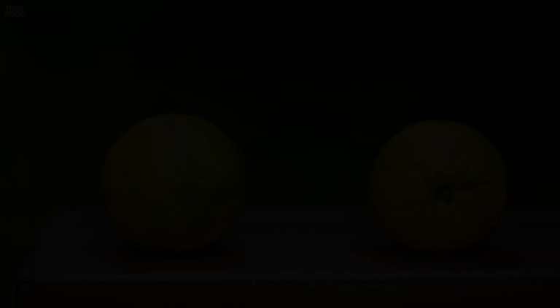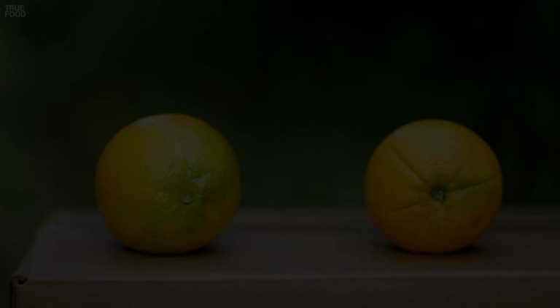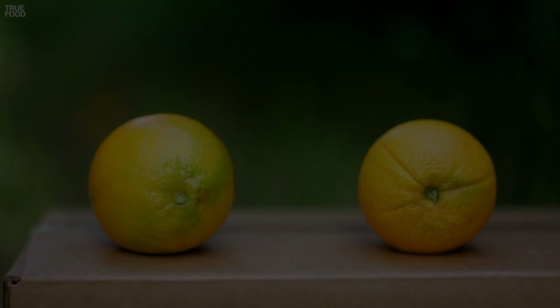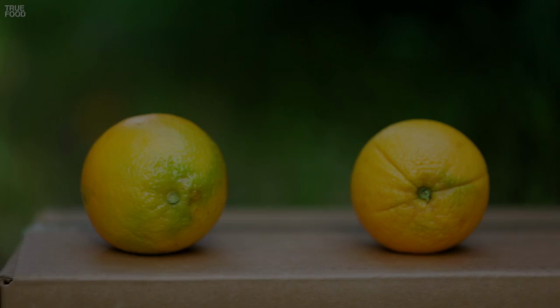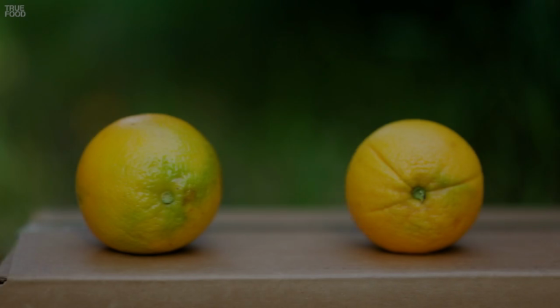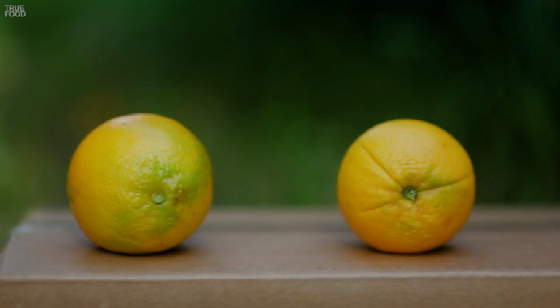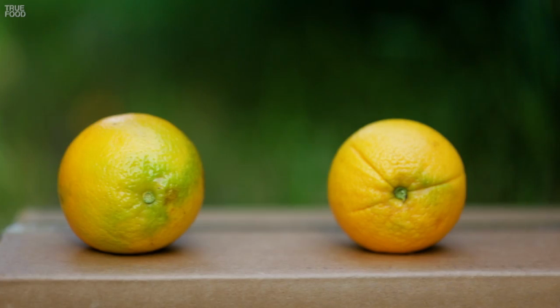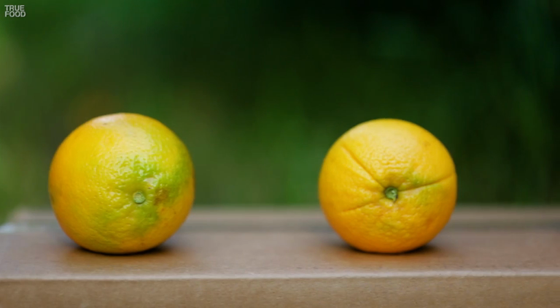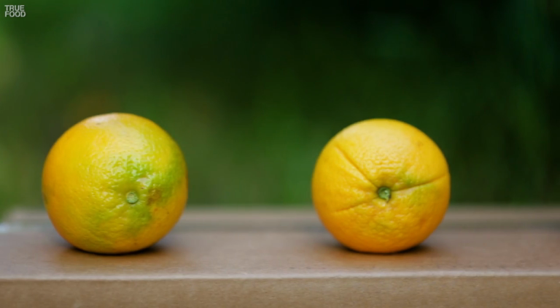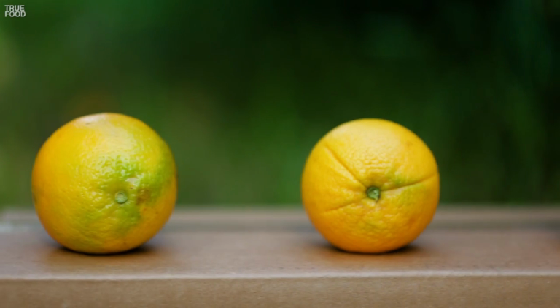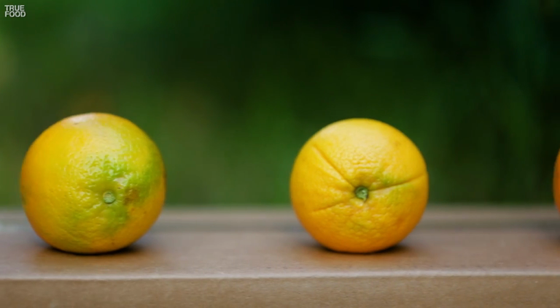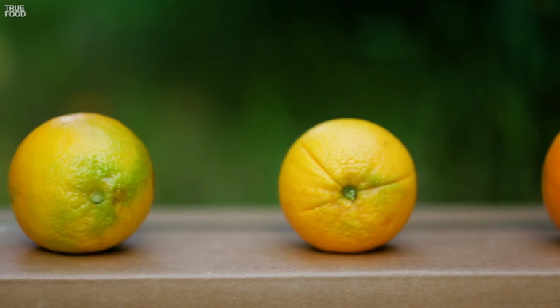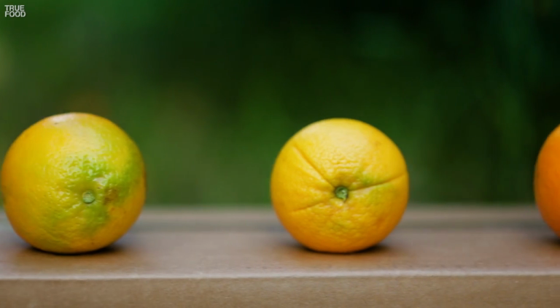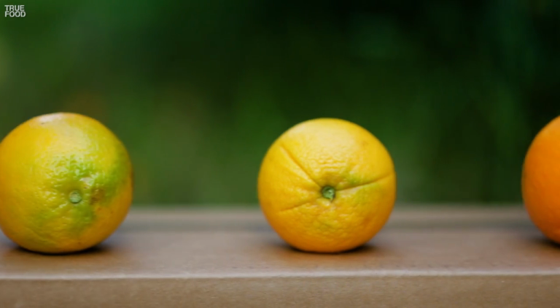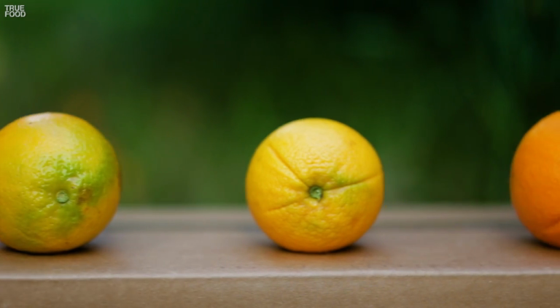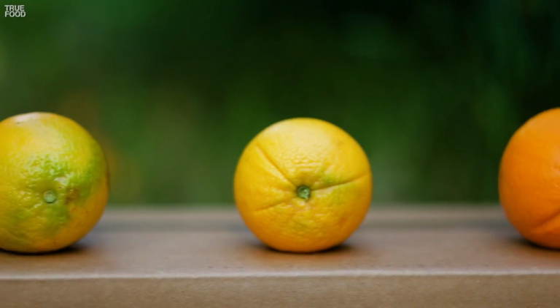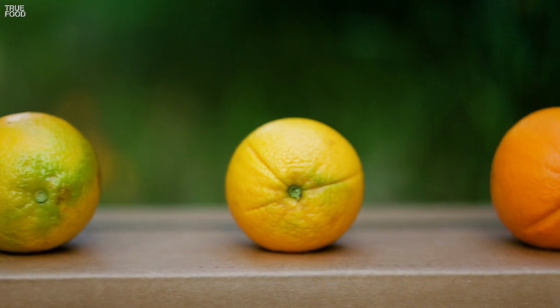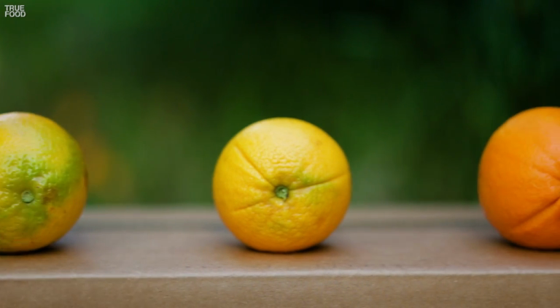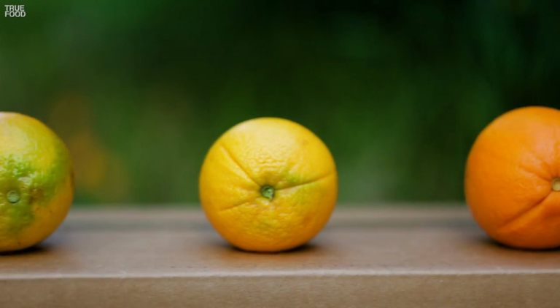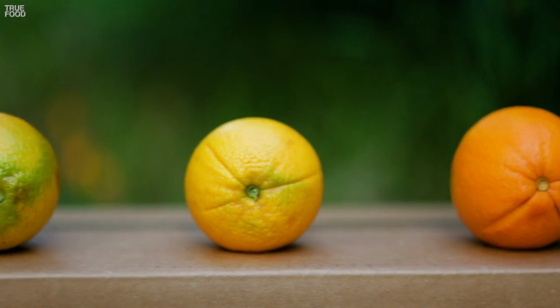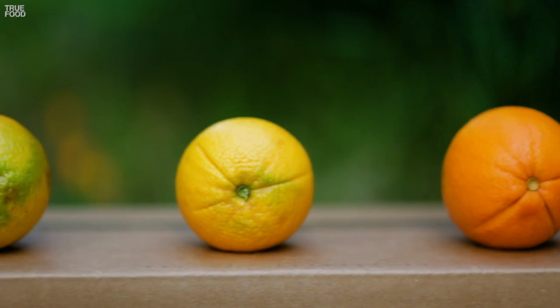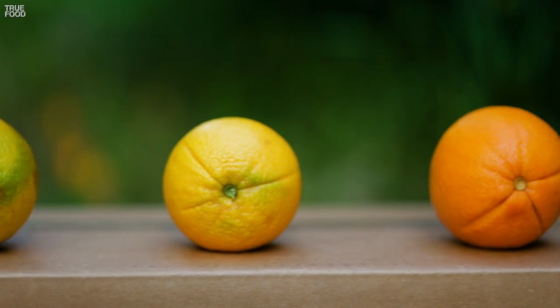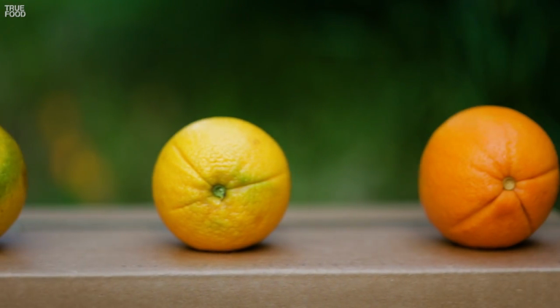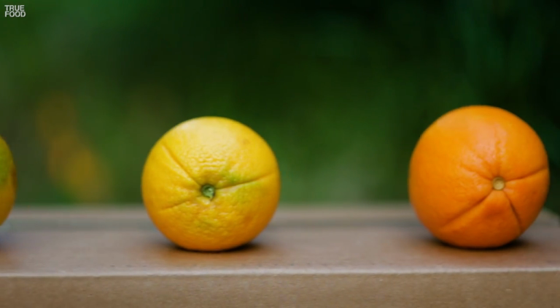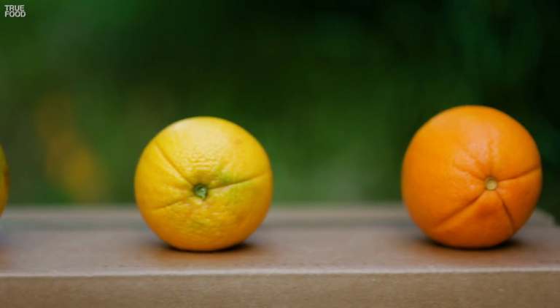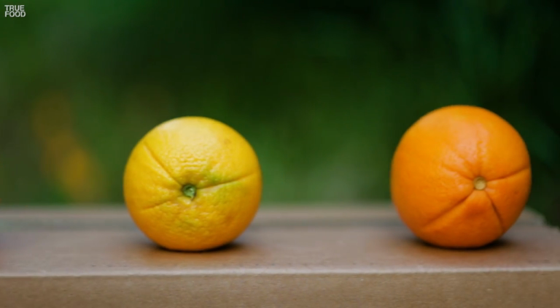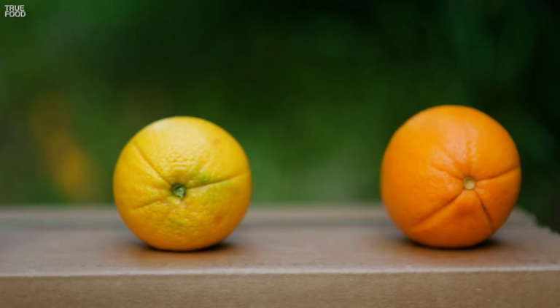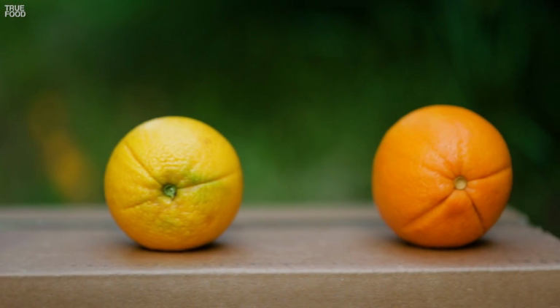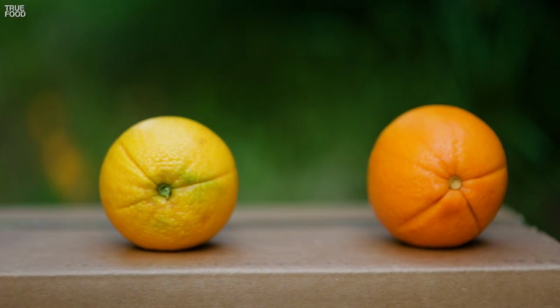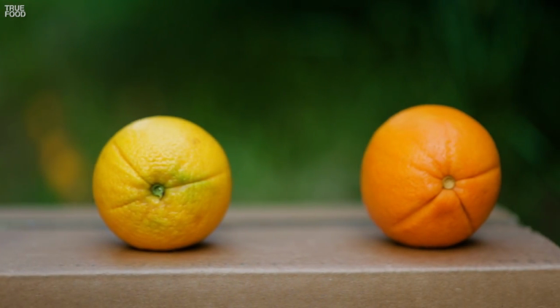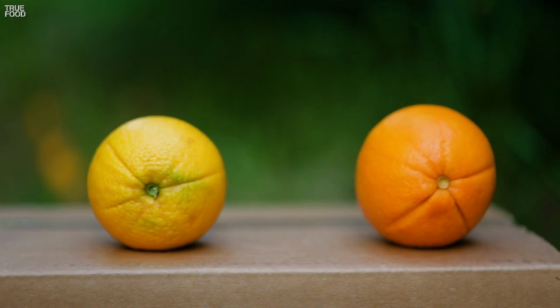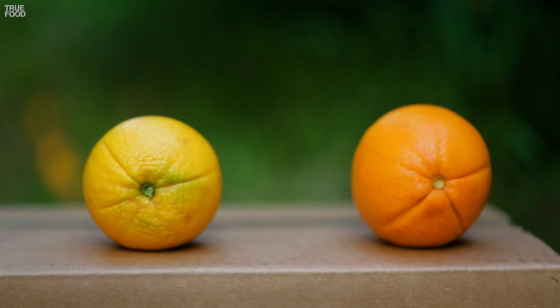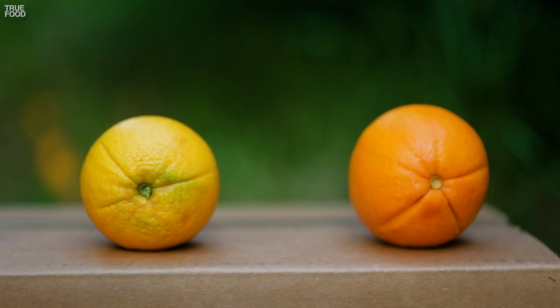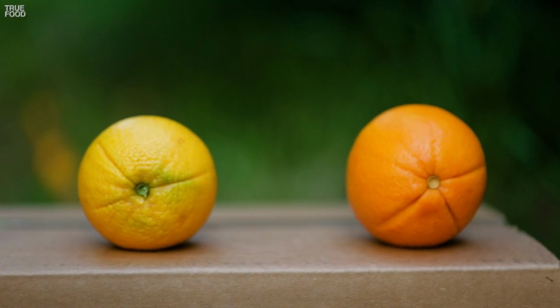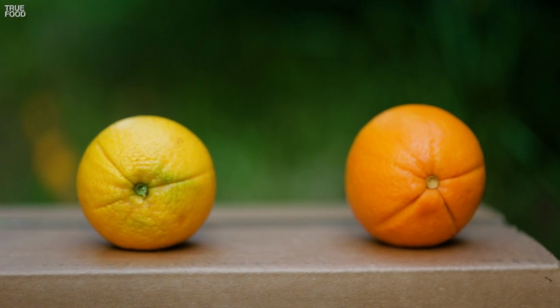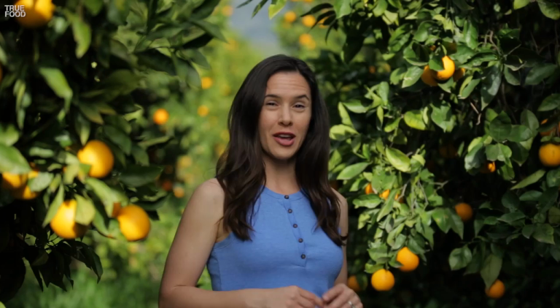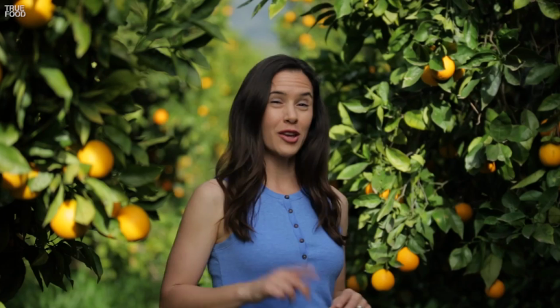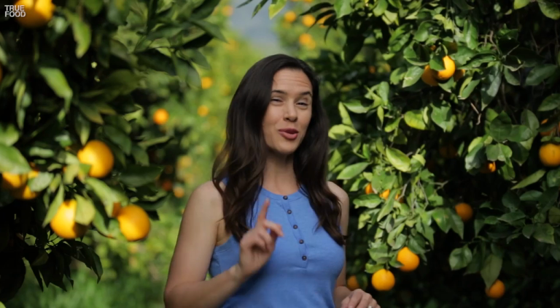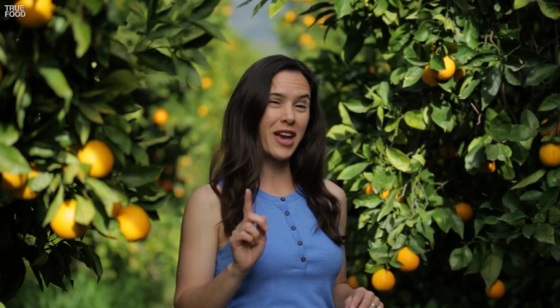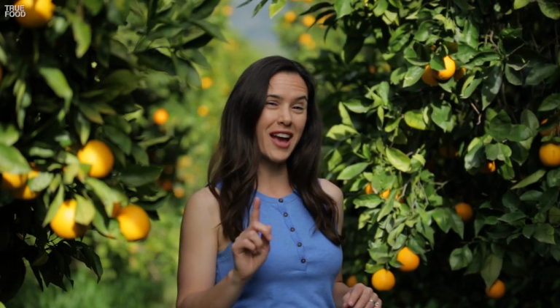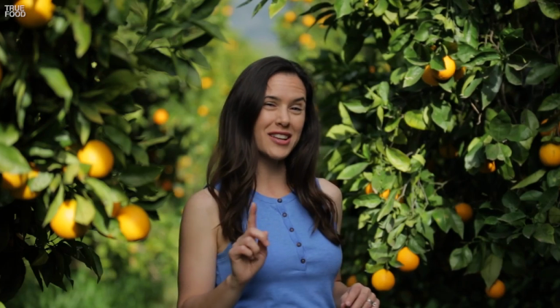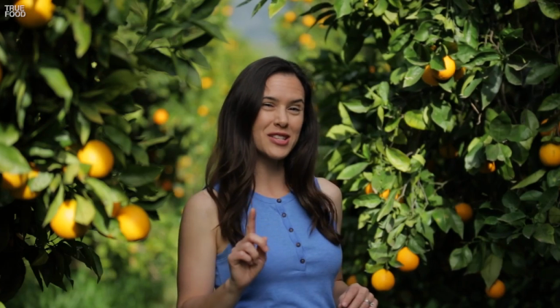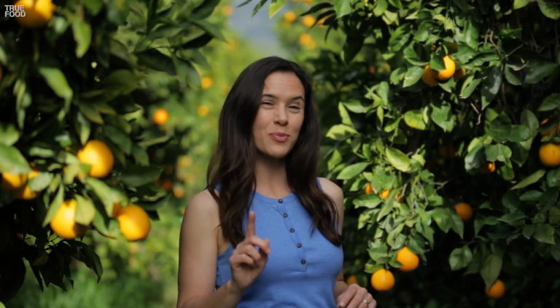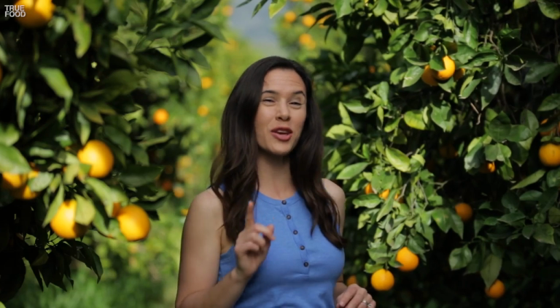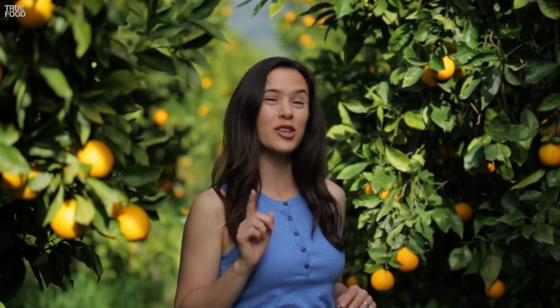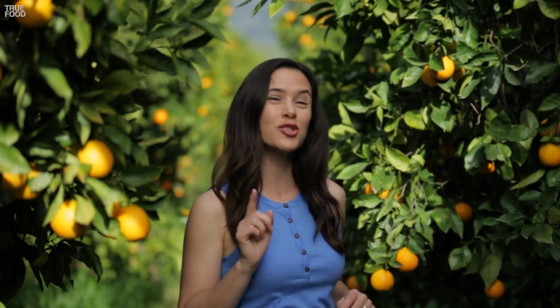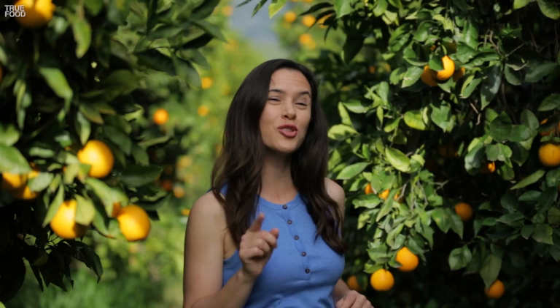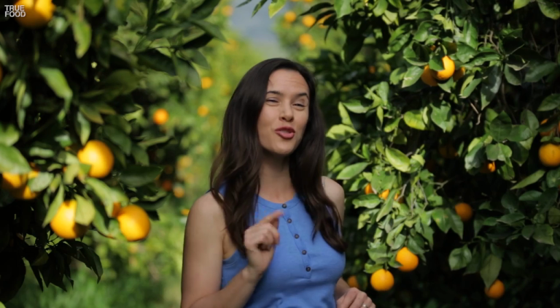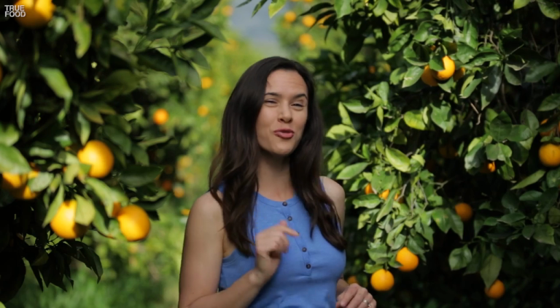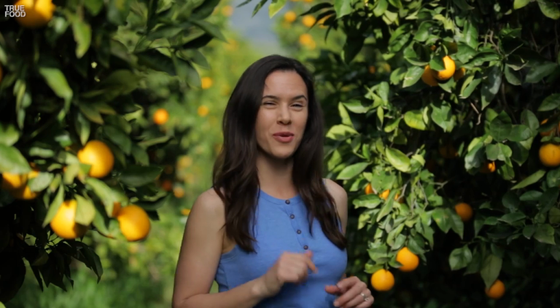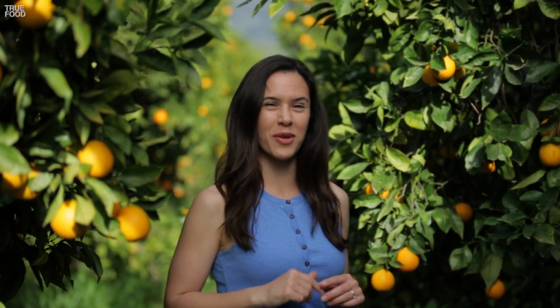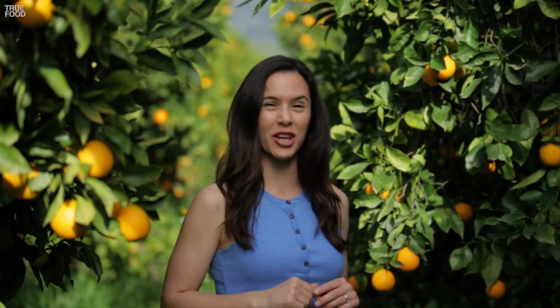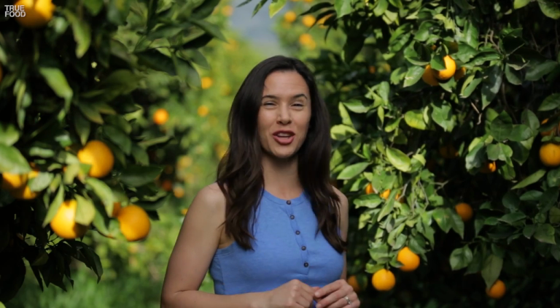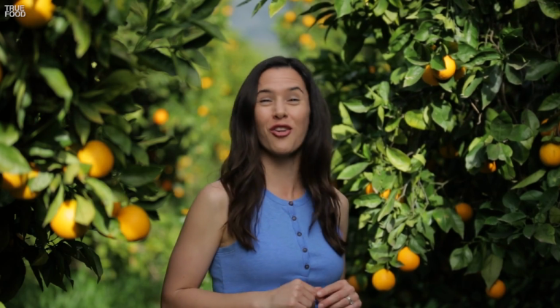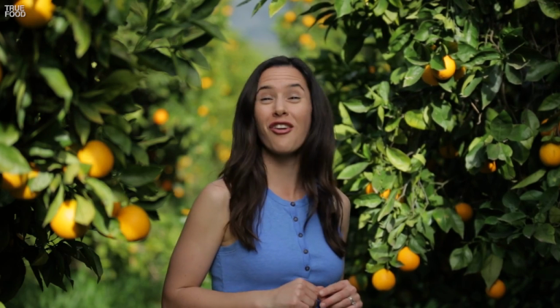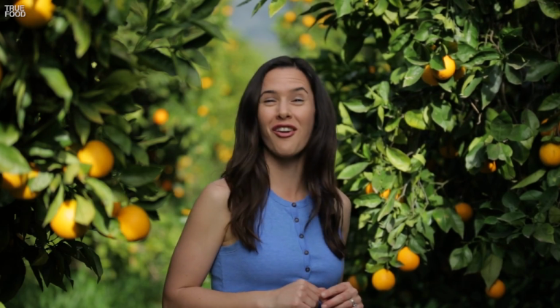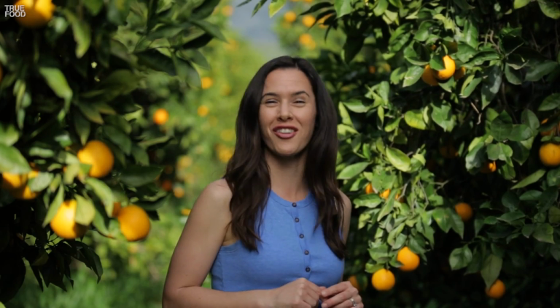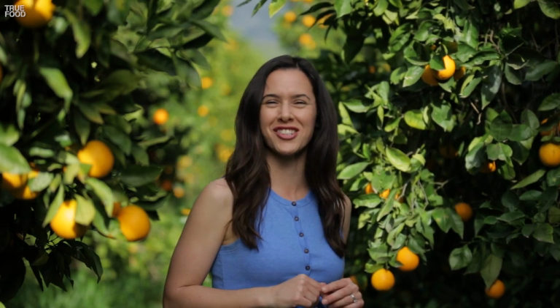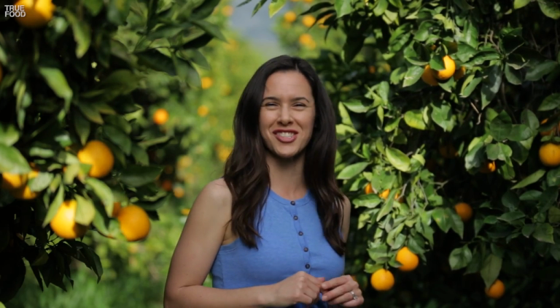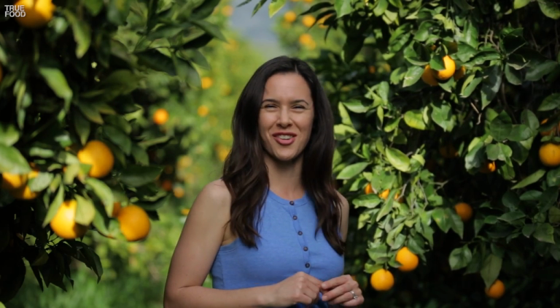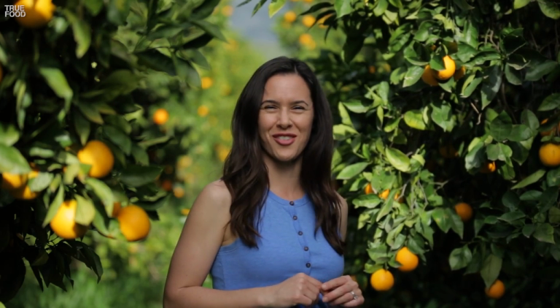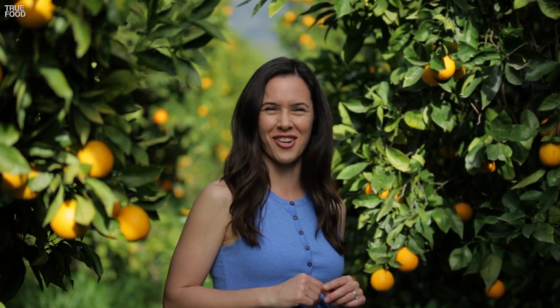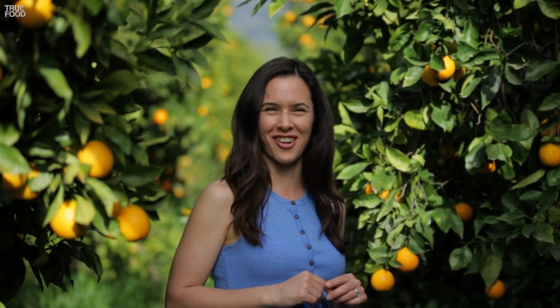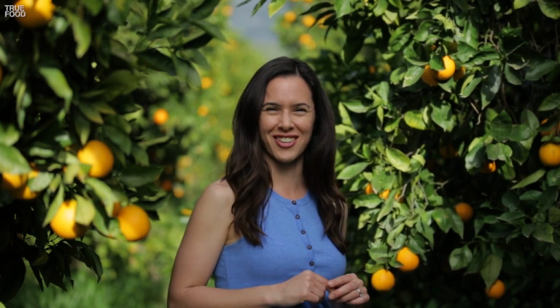Can you tell which orange is ripe and ready to be eaten? You can't, because you've been picking your oranges all wrong.